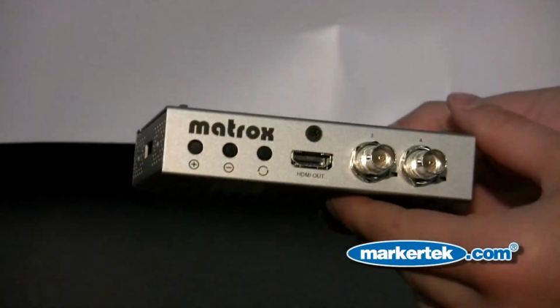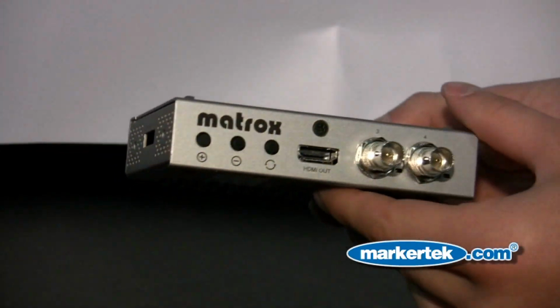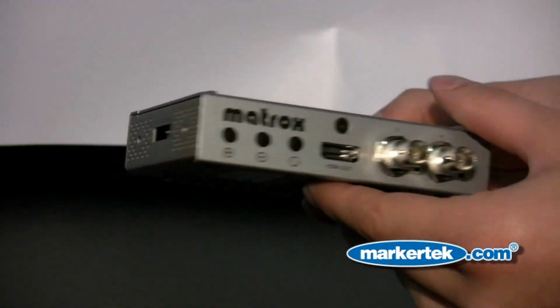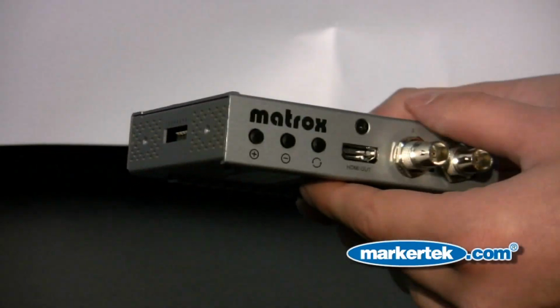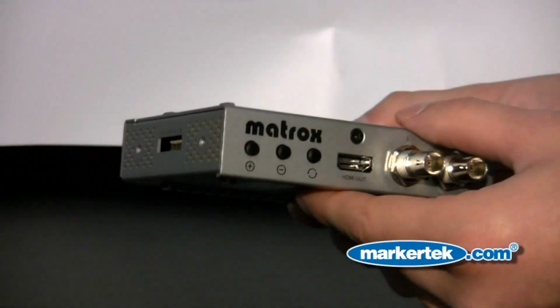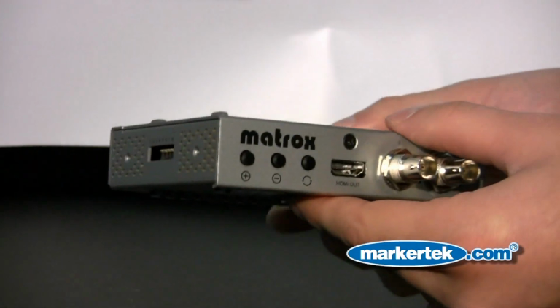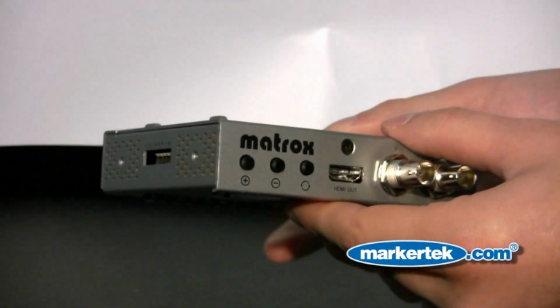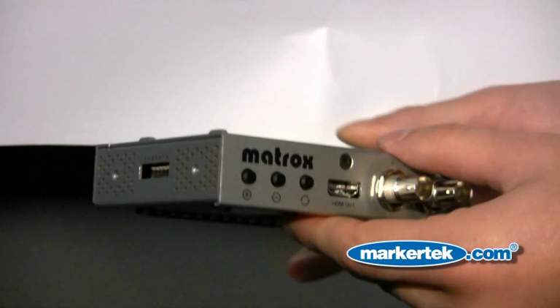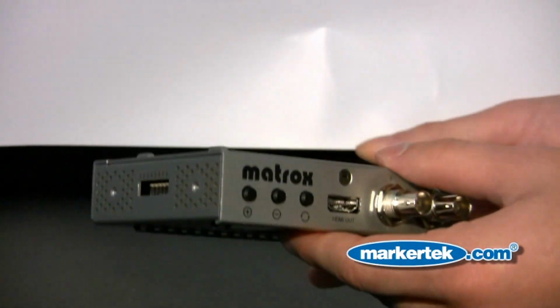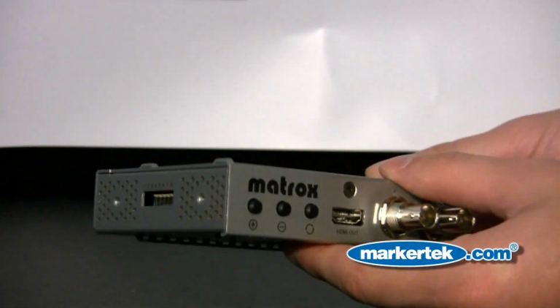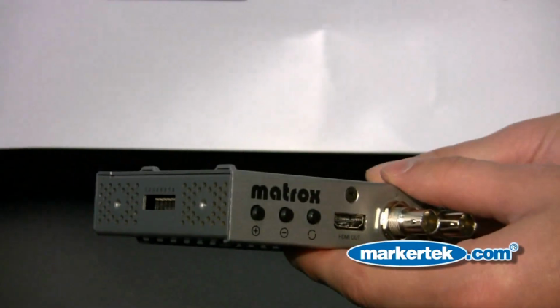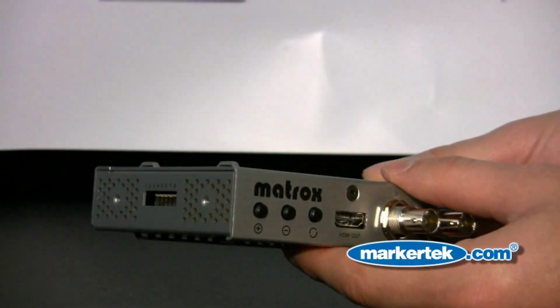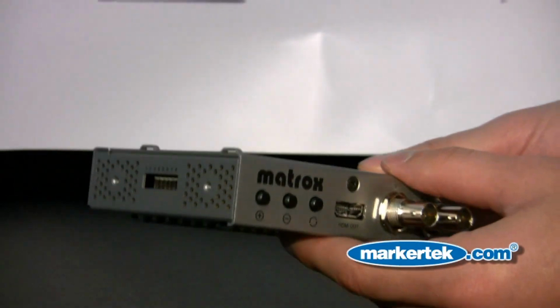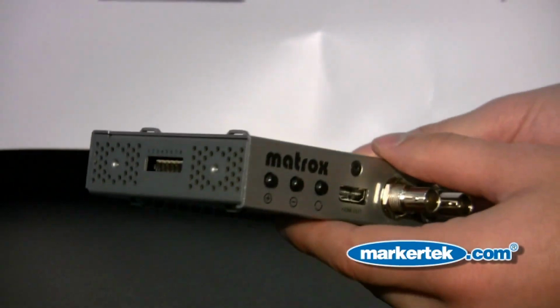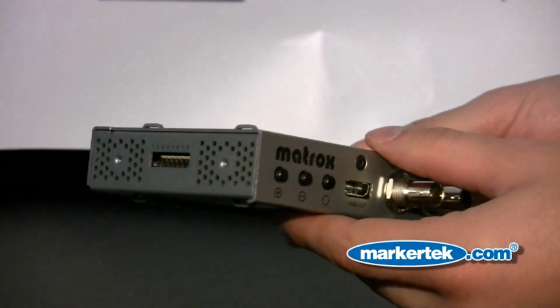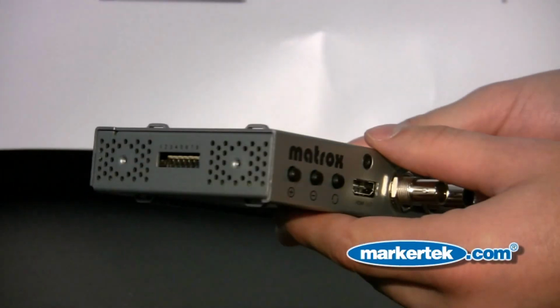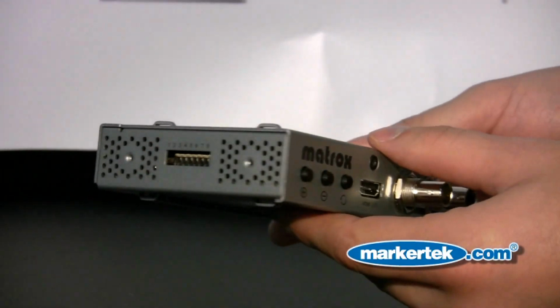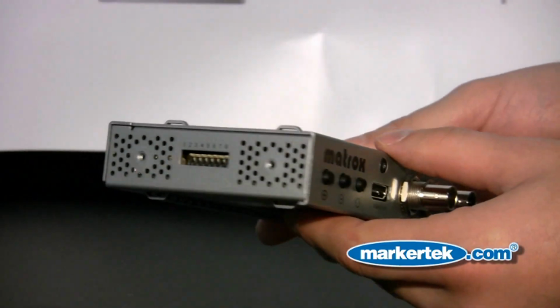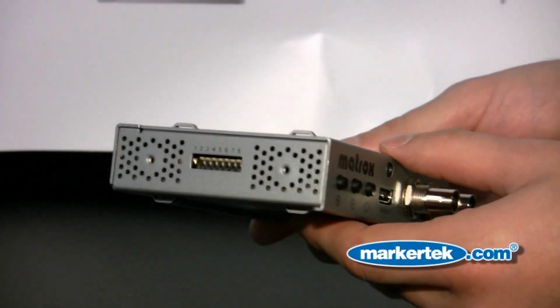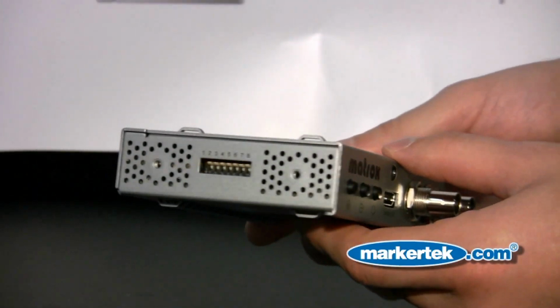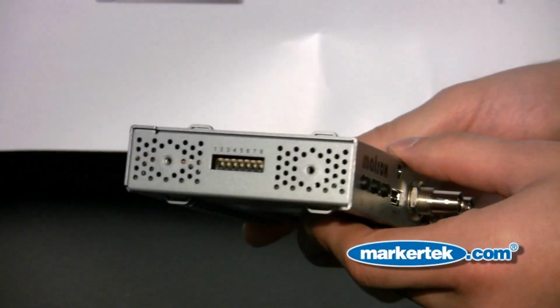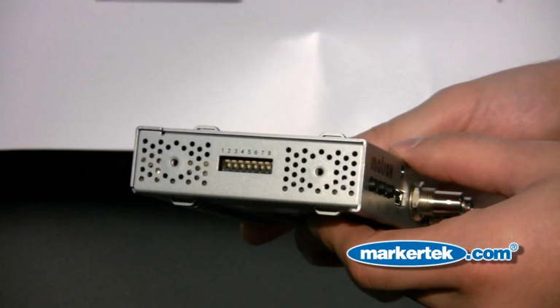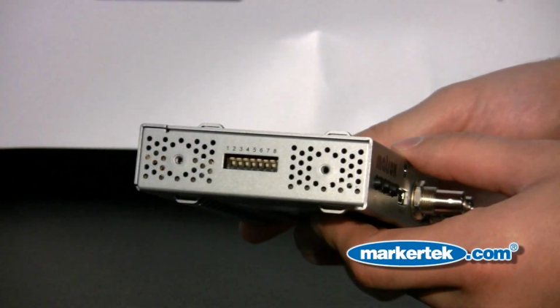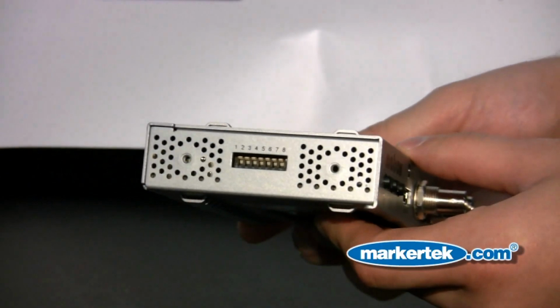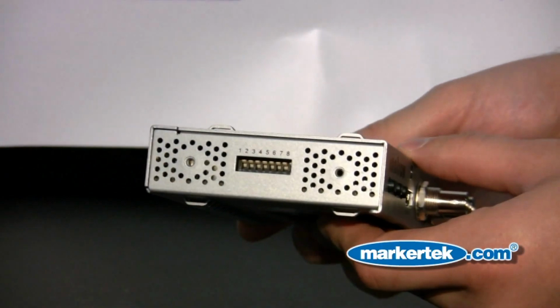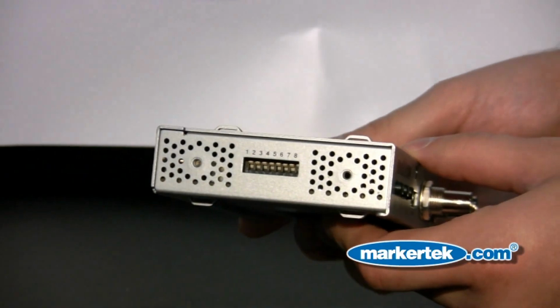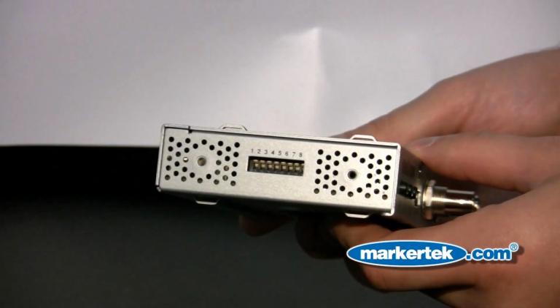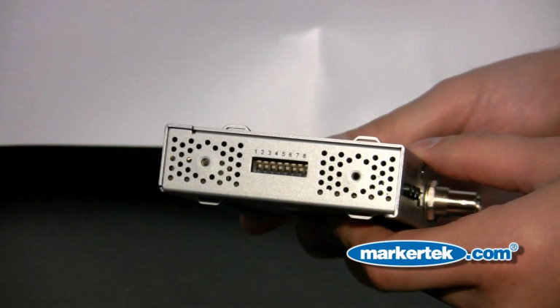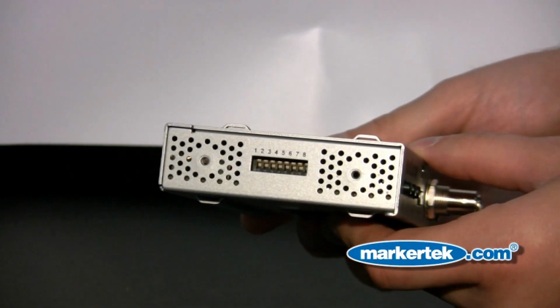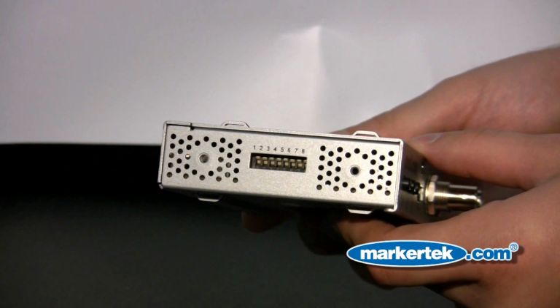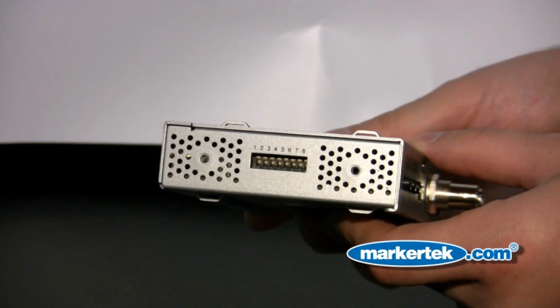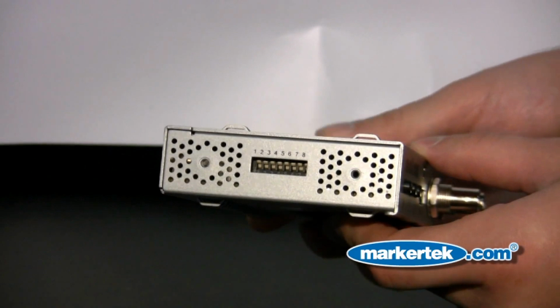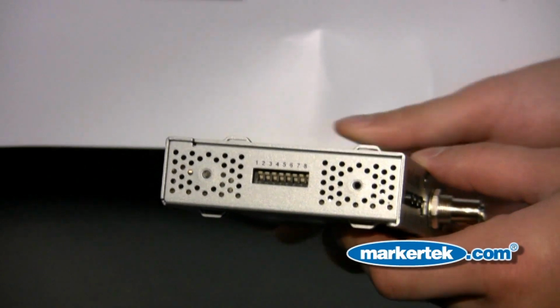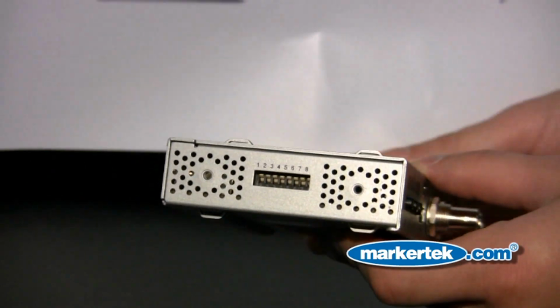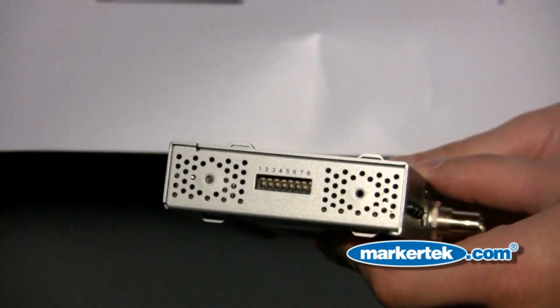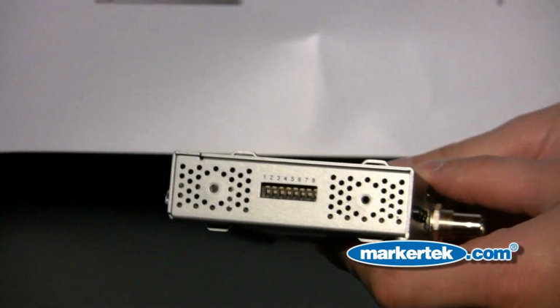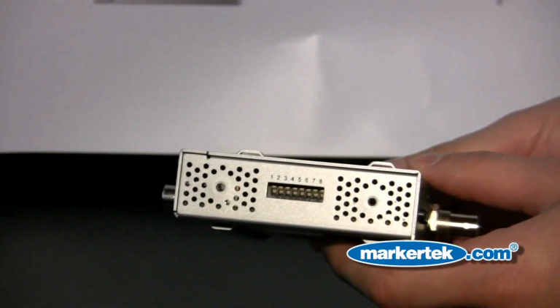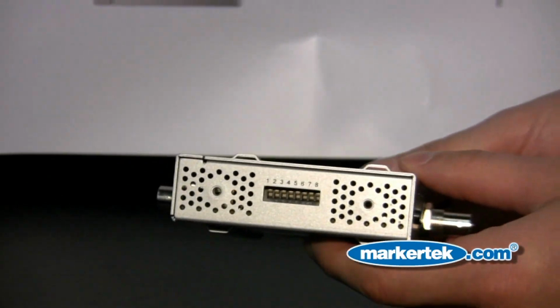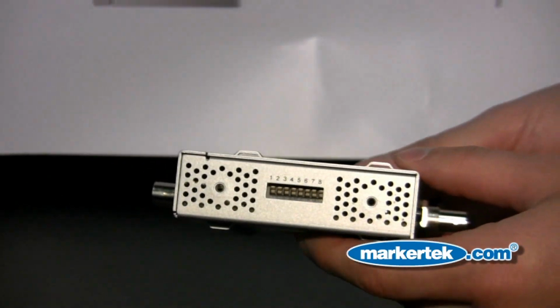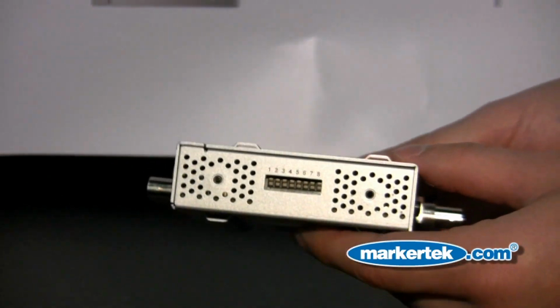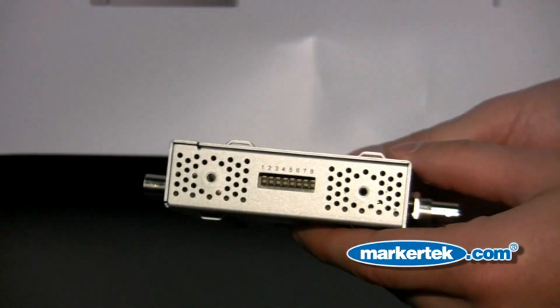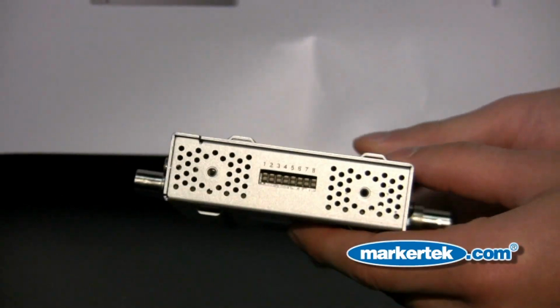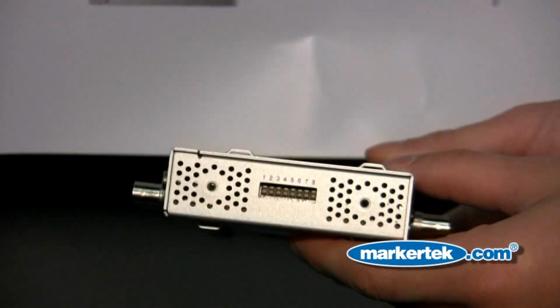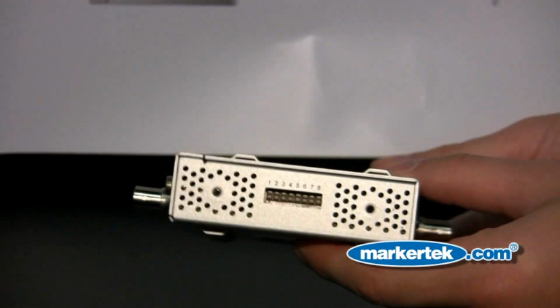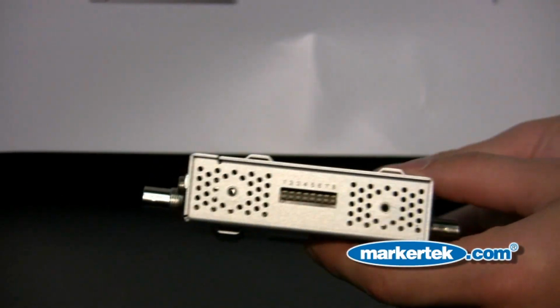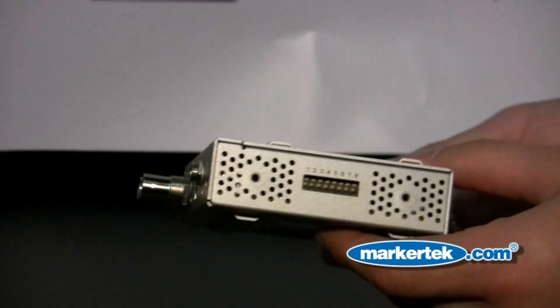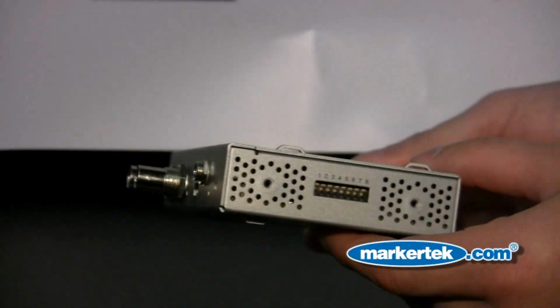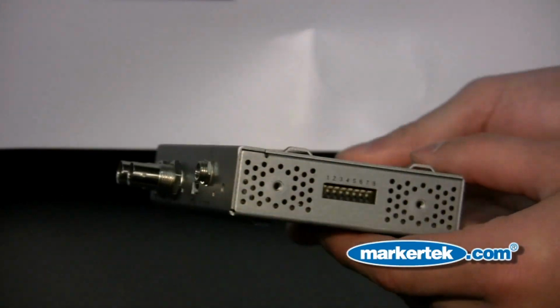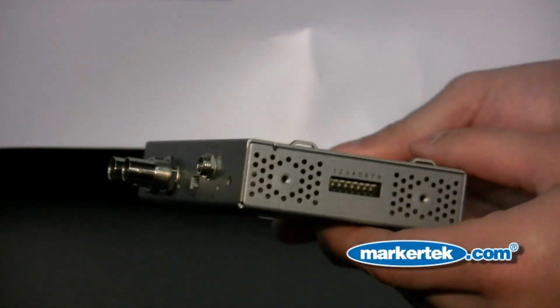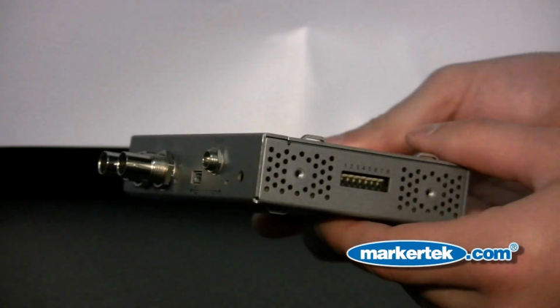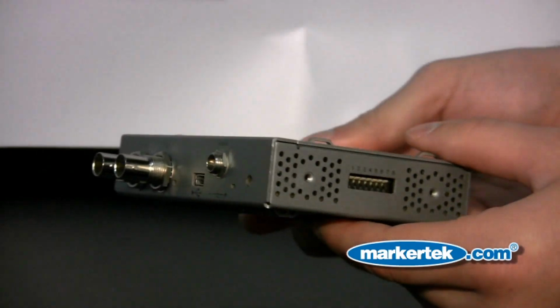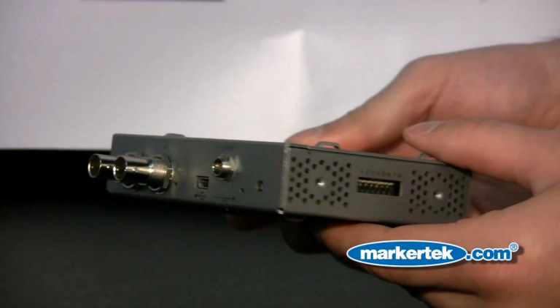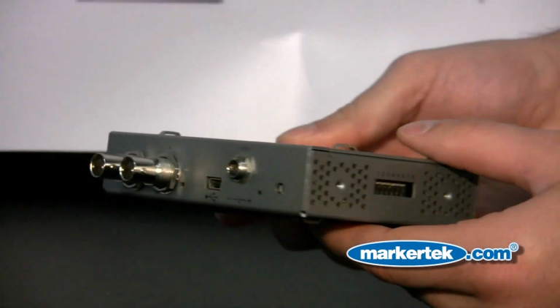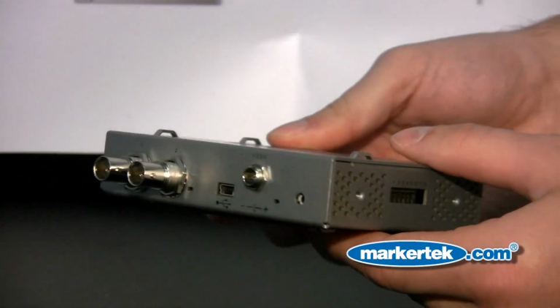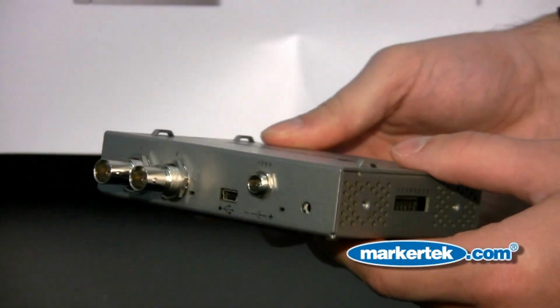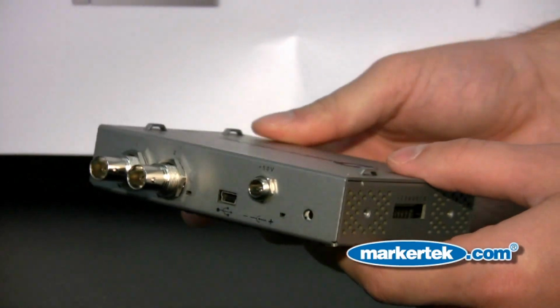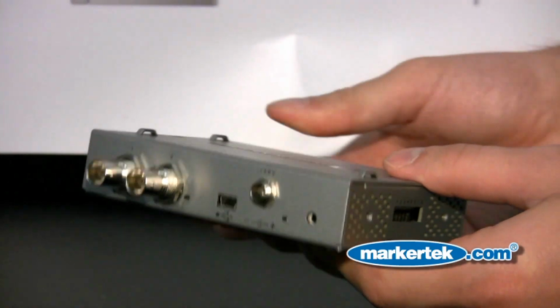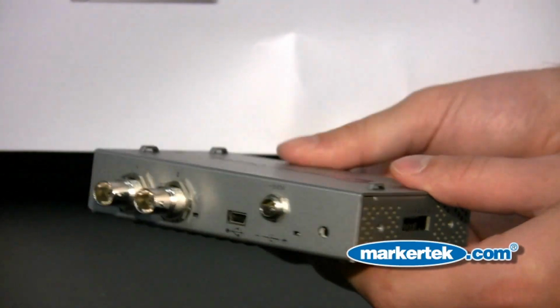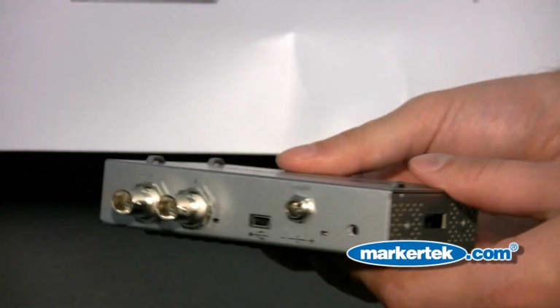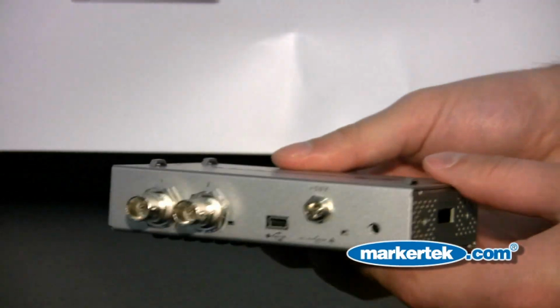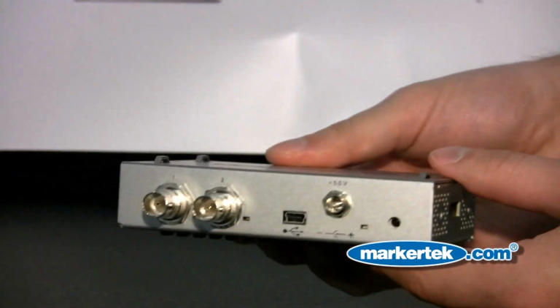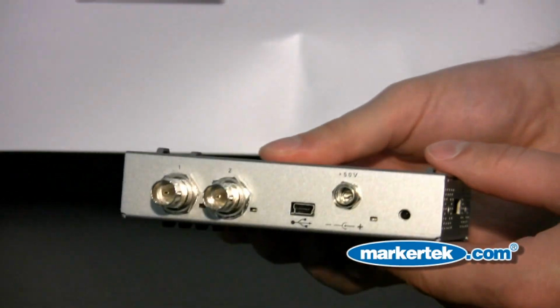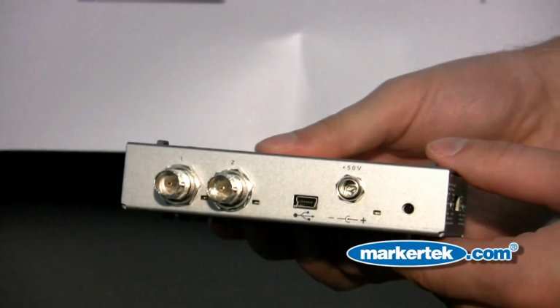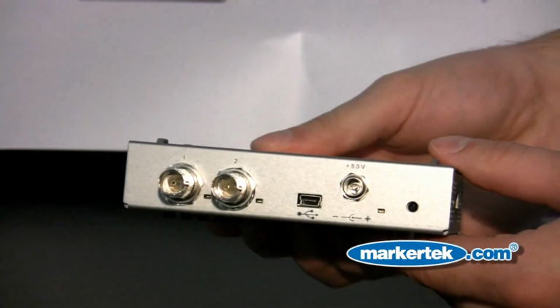The MC100 is capable of doing monitoring, ultimately taking an HD-SDI input and outputting through HDMI.